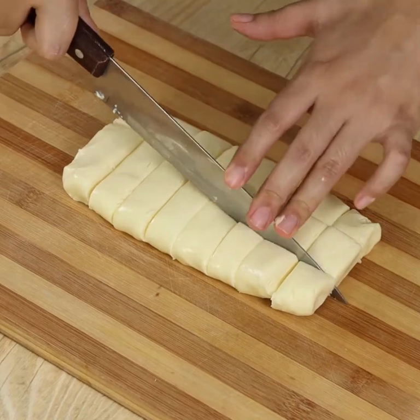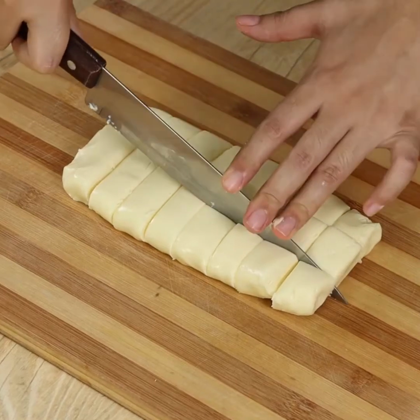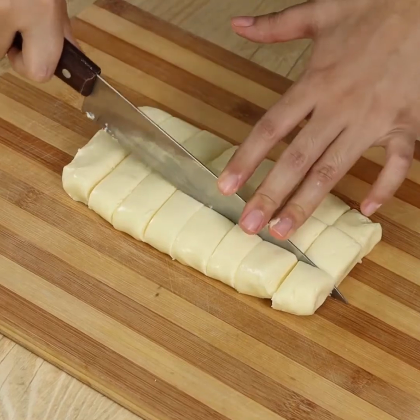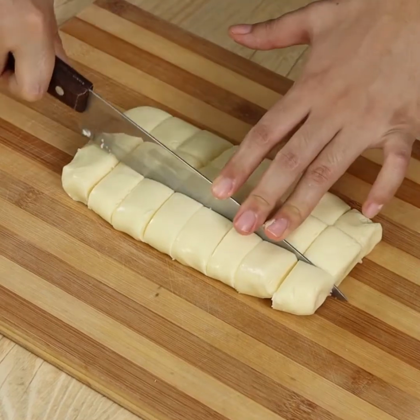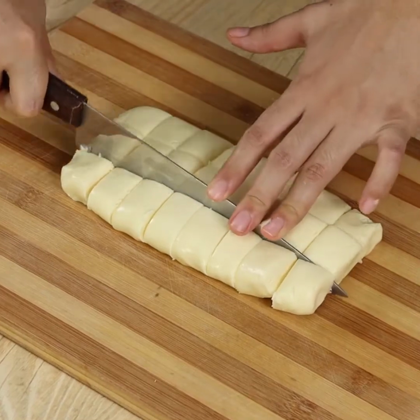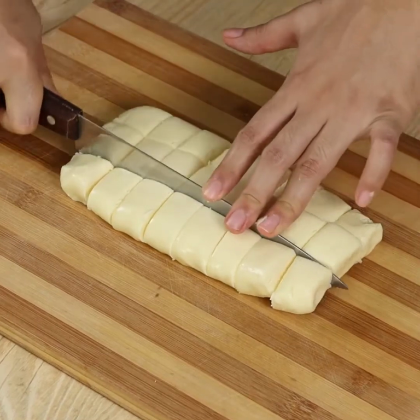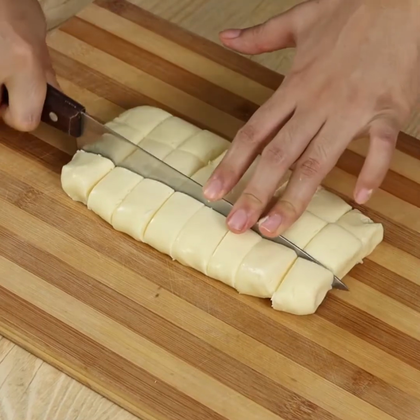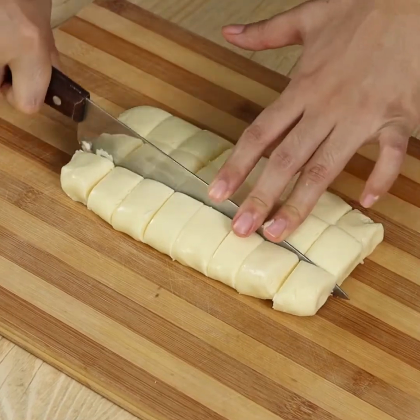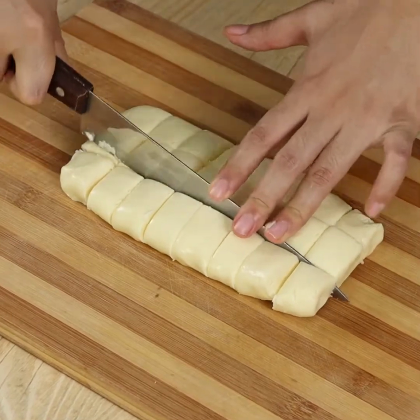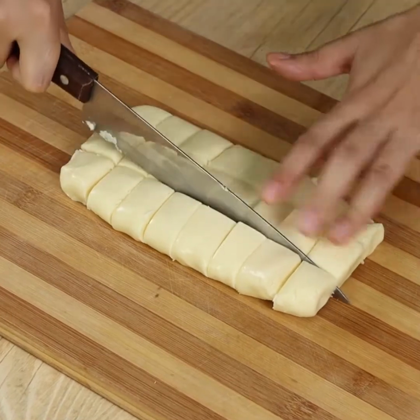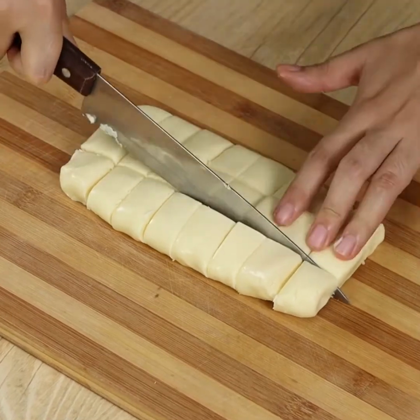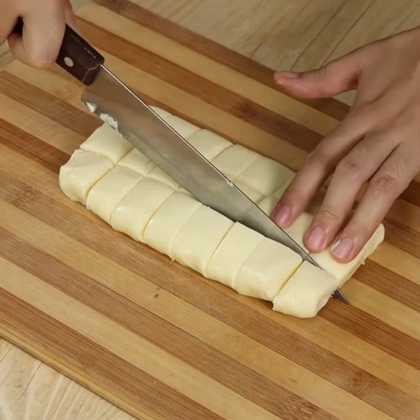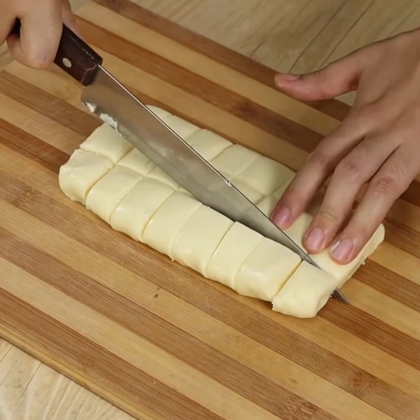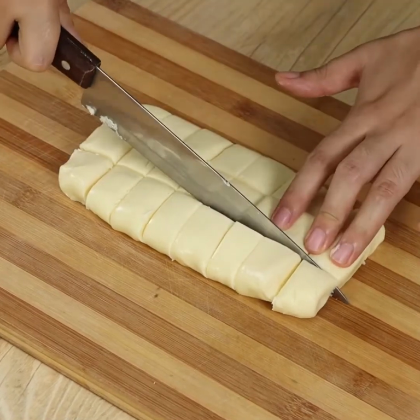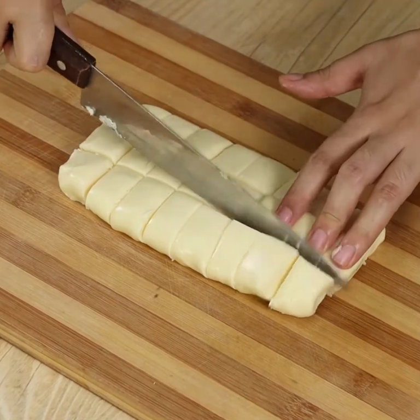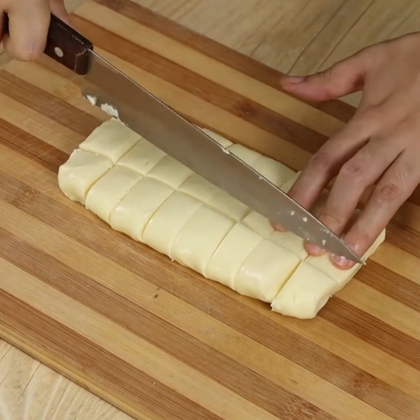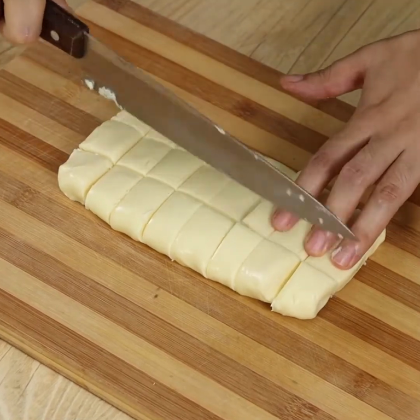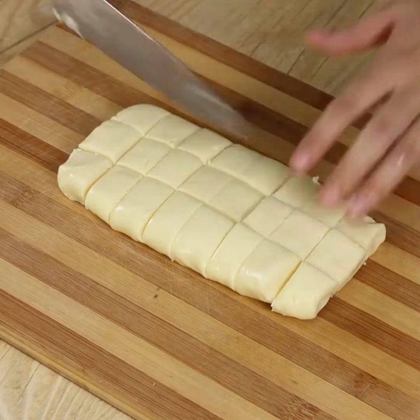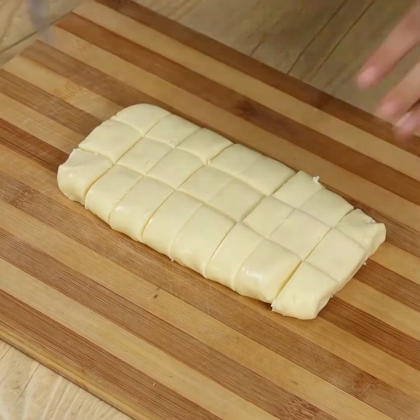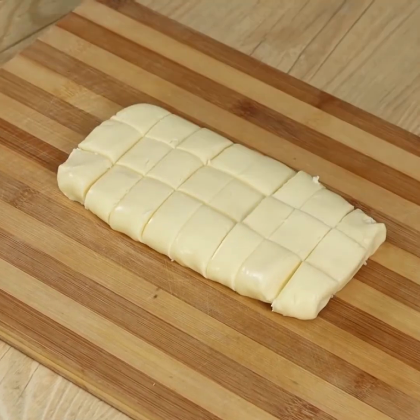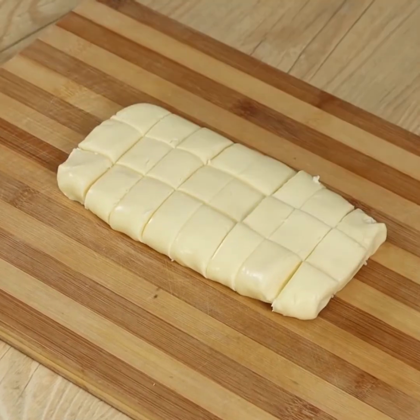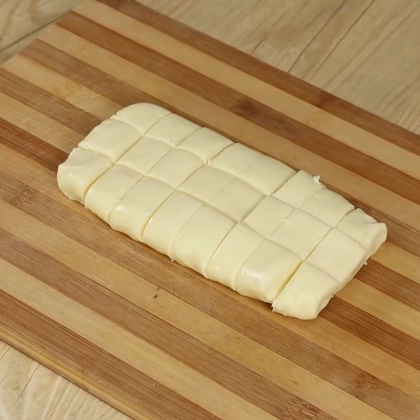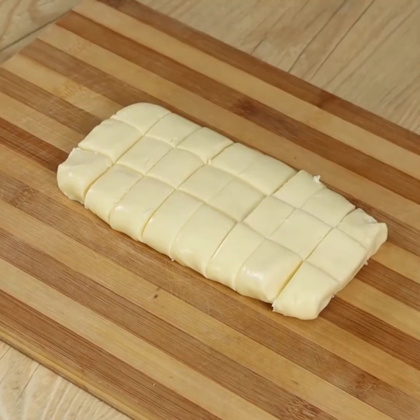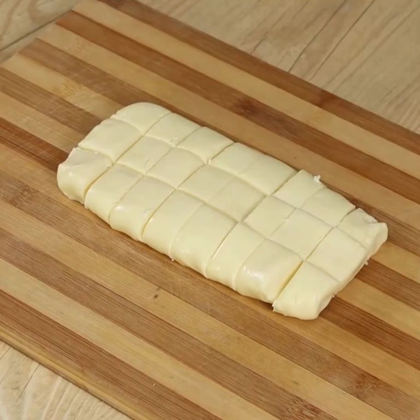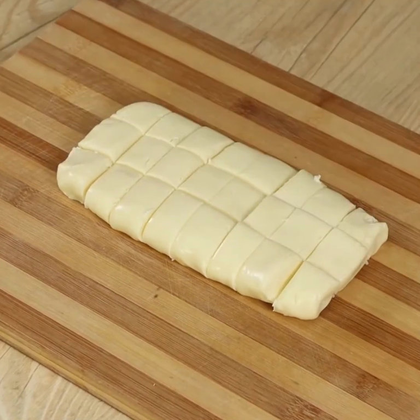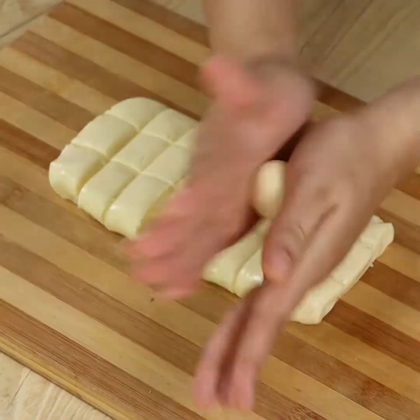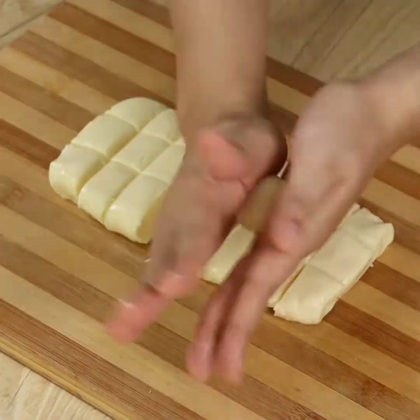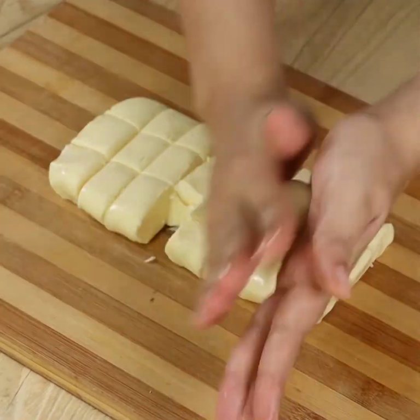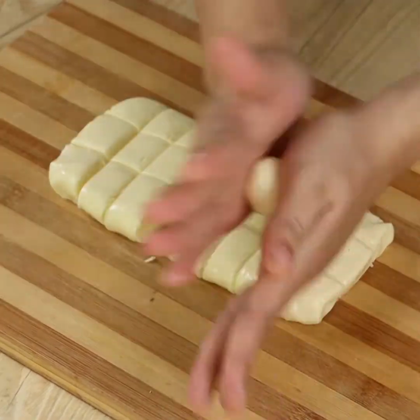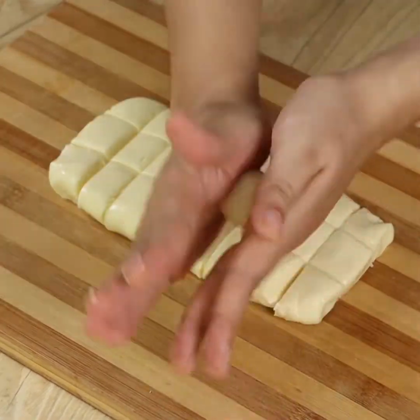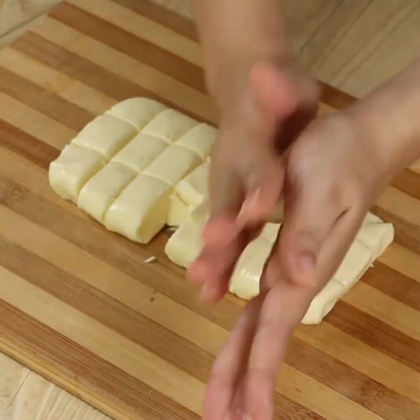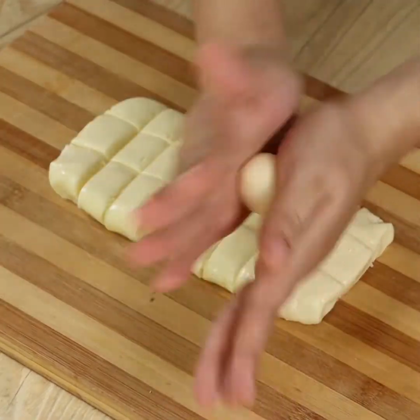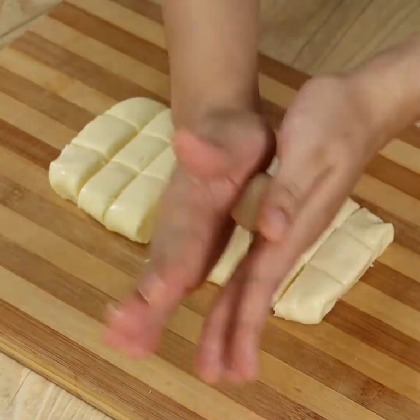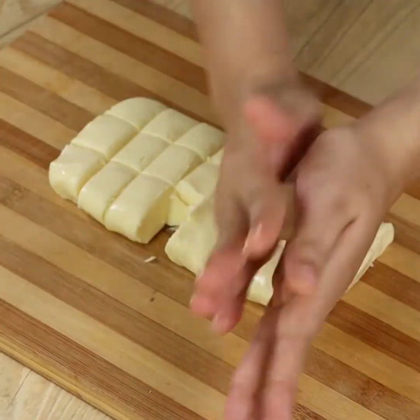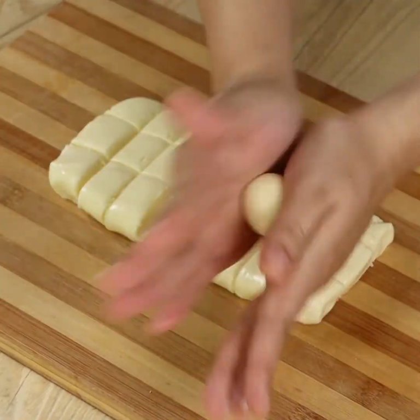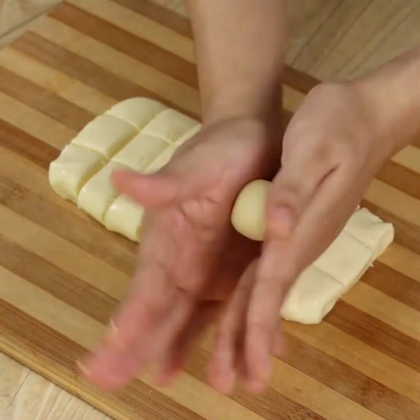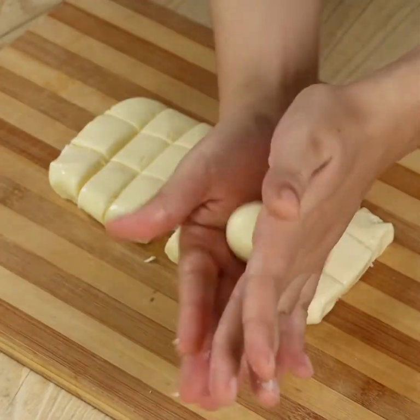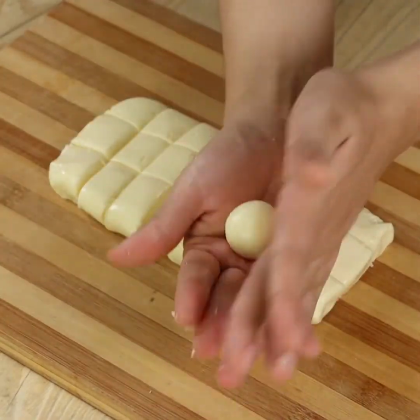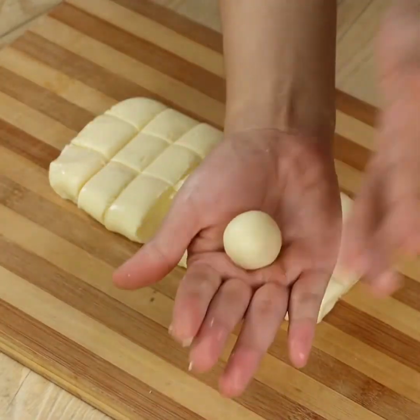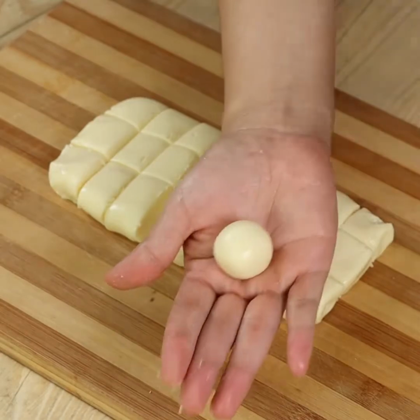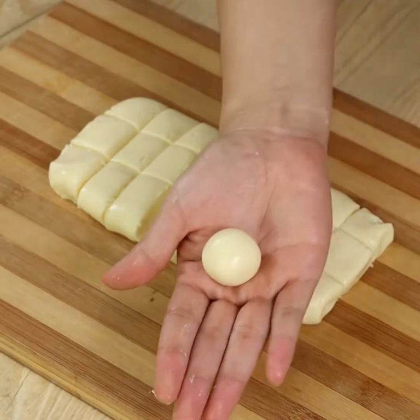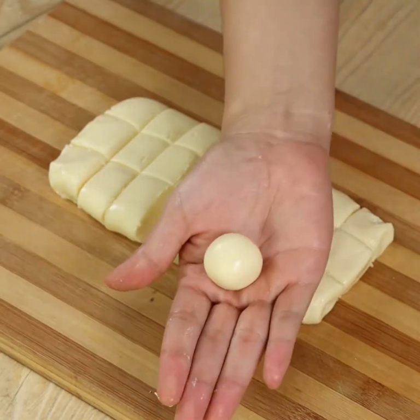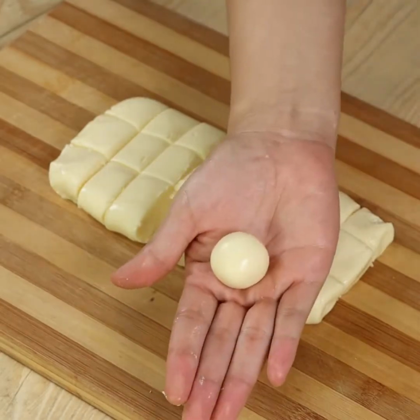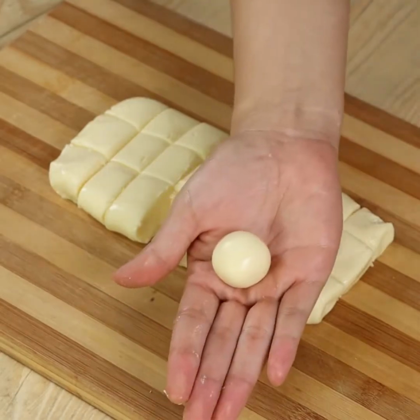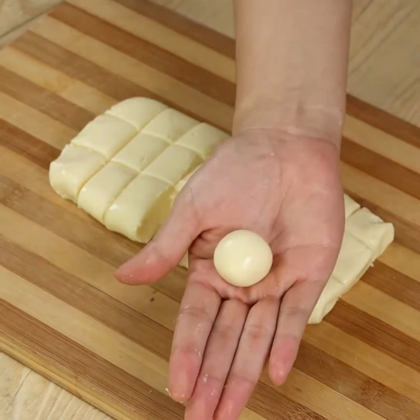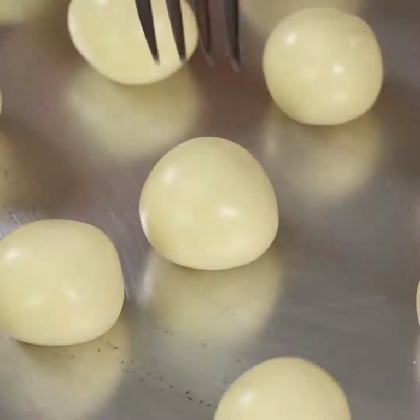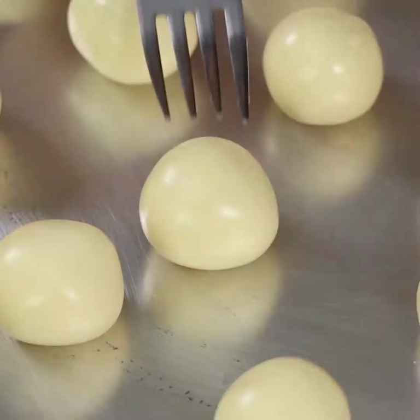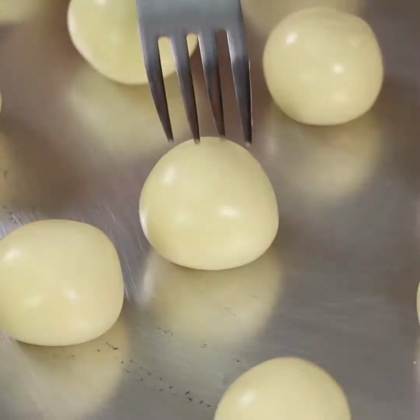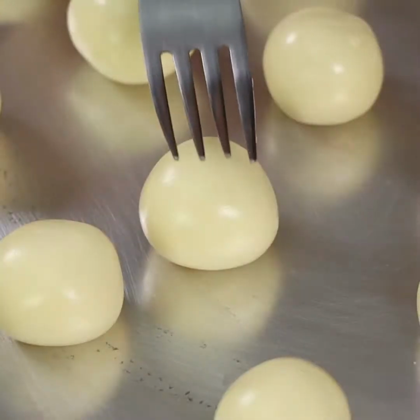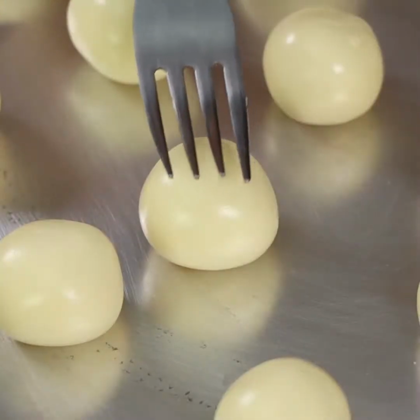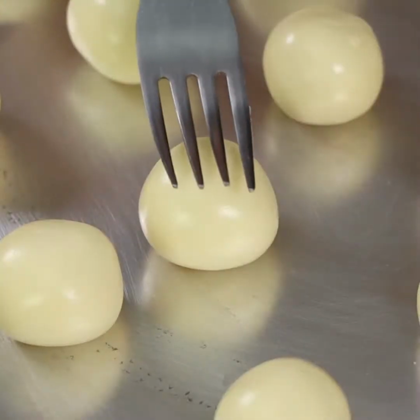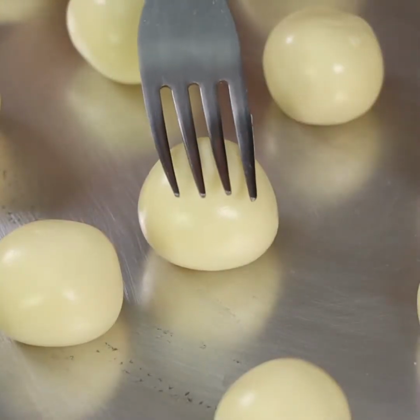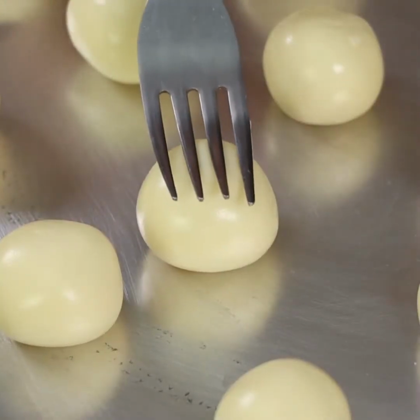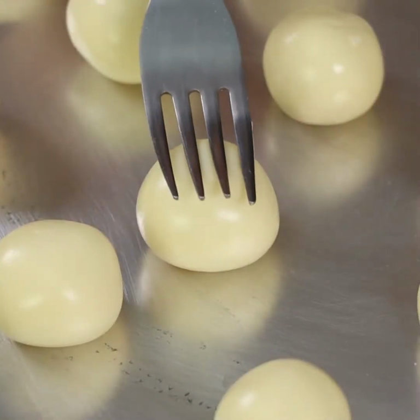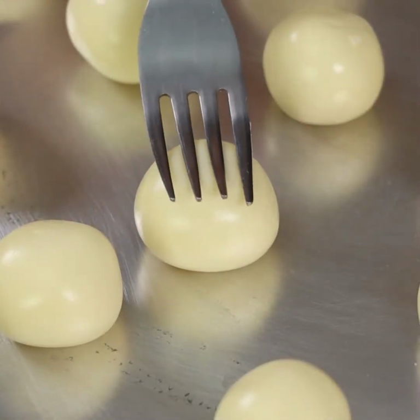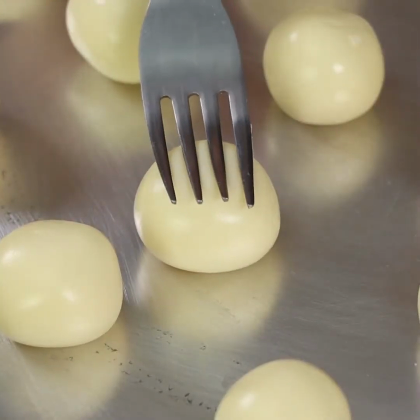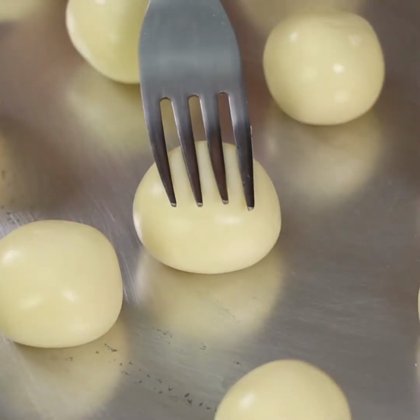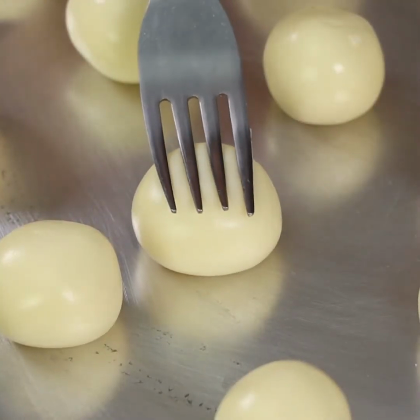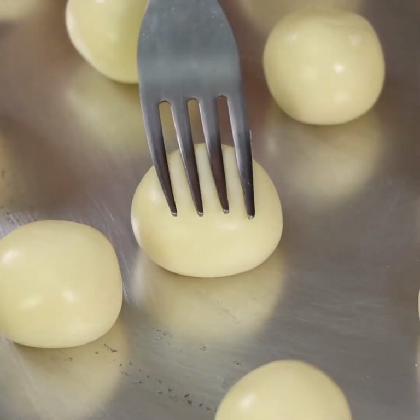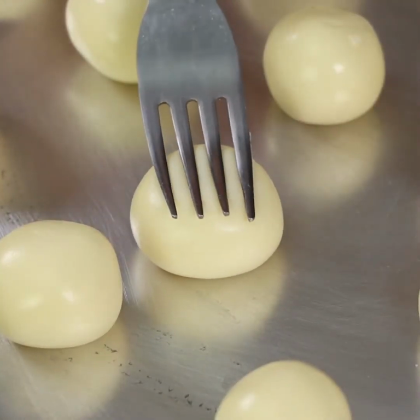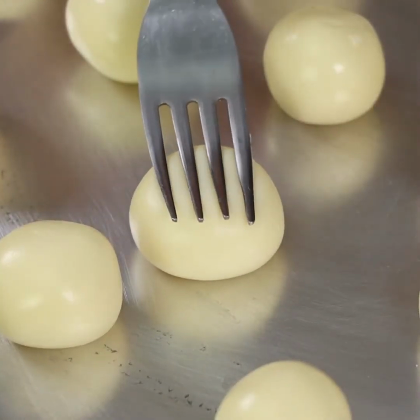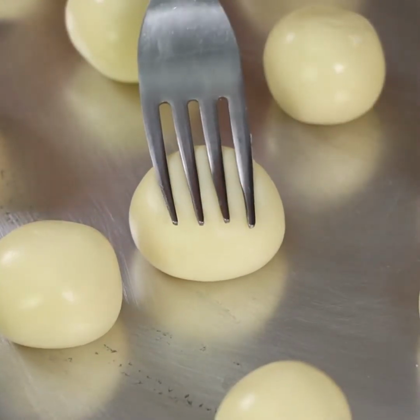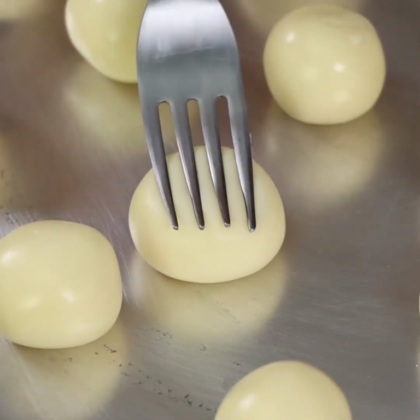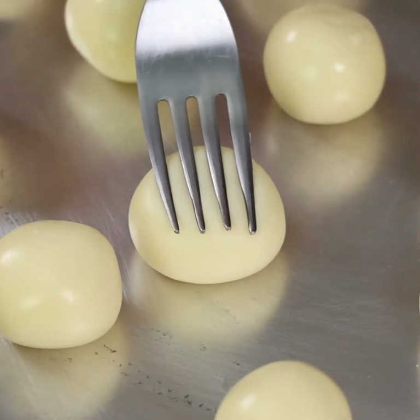This recipe is super easy and delicious. It only needs three ingredients and will melt in your mouth.